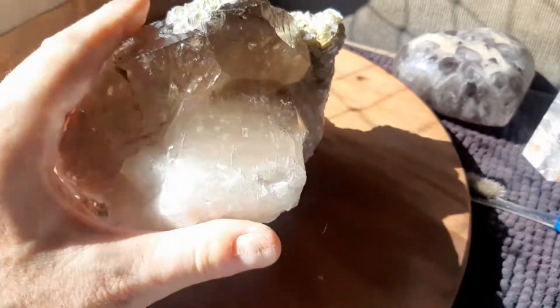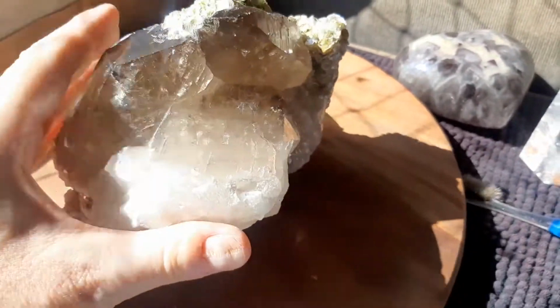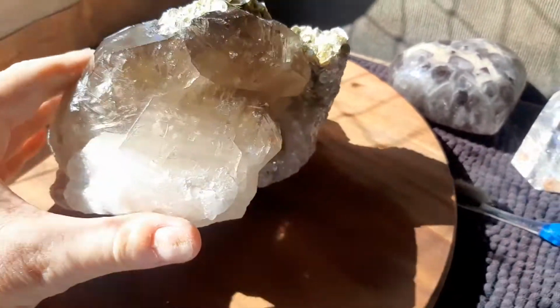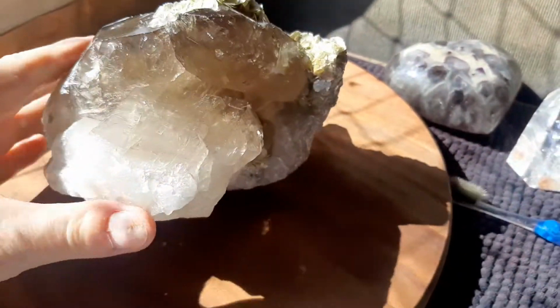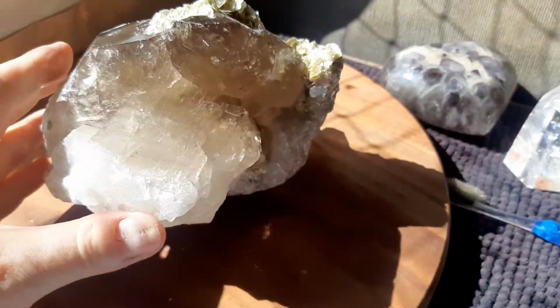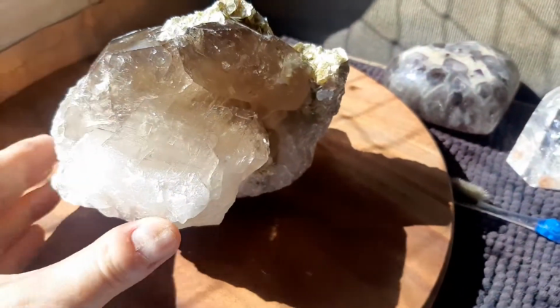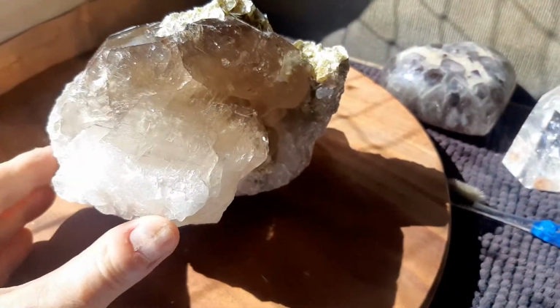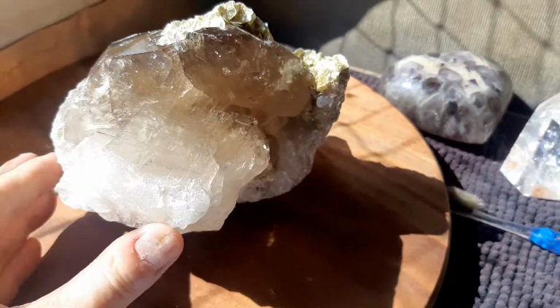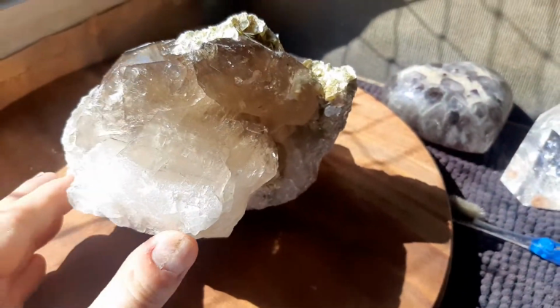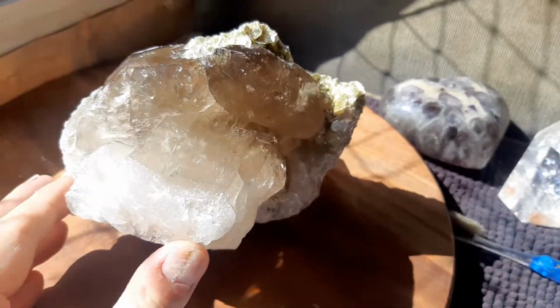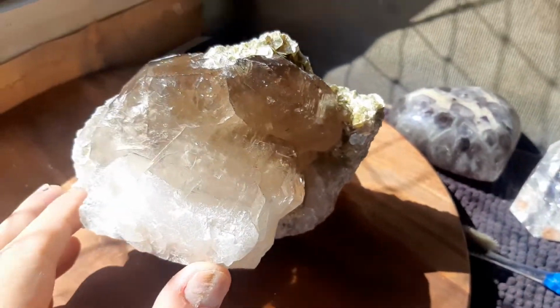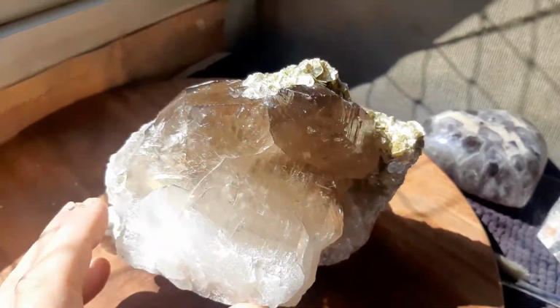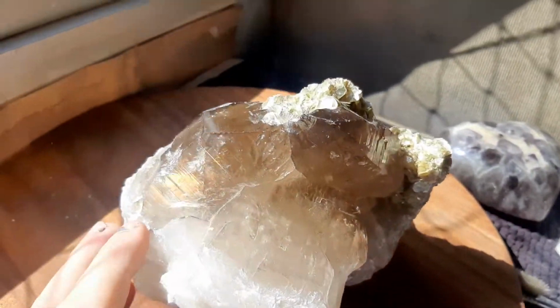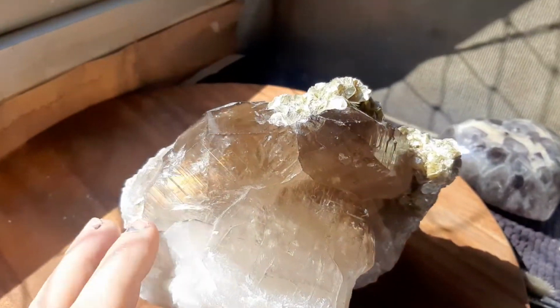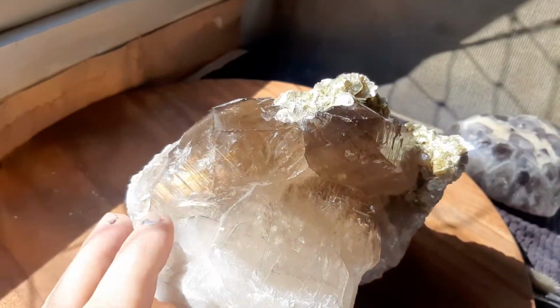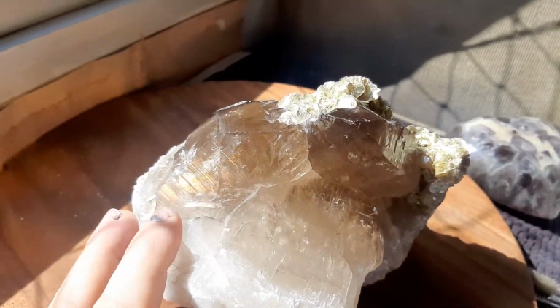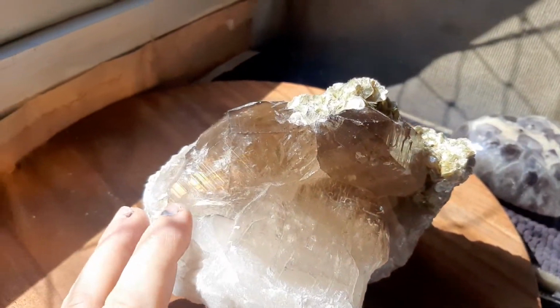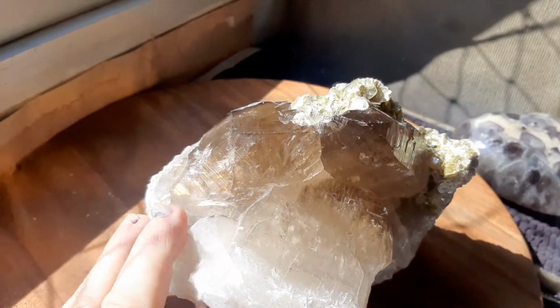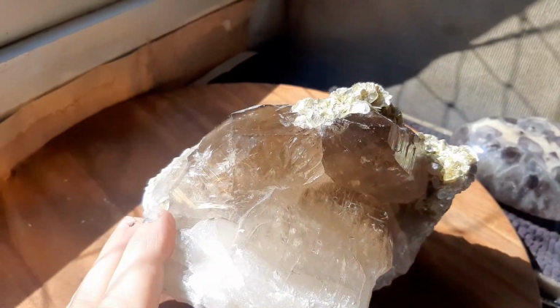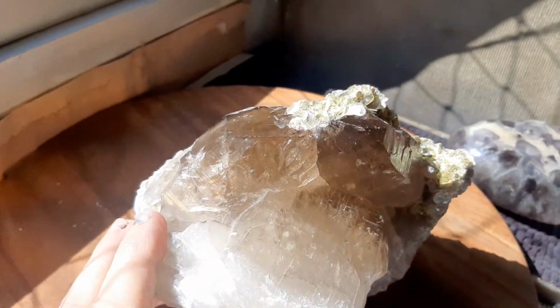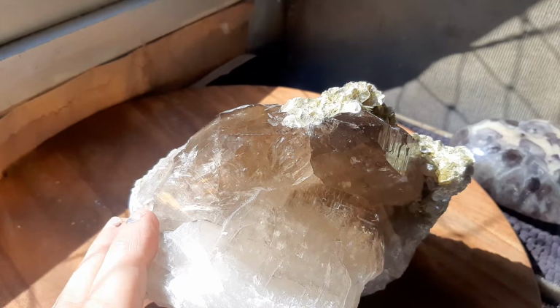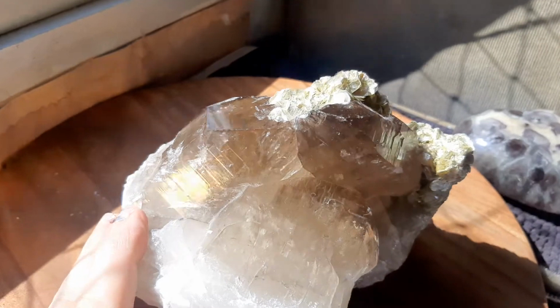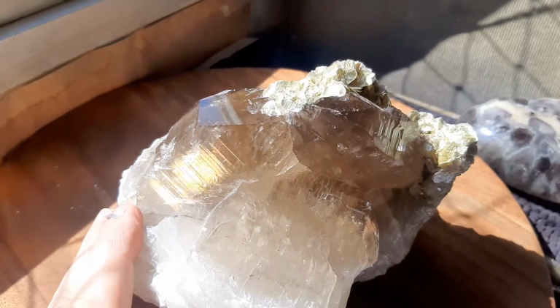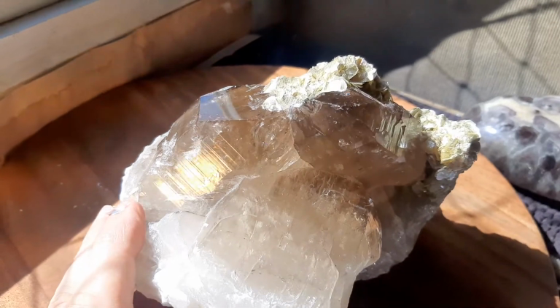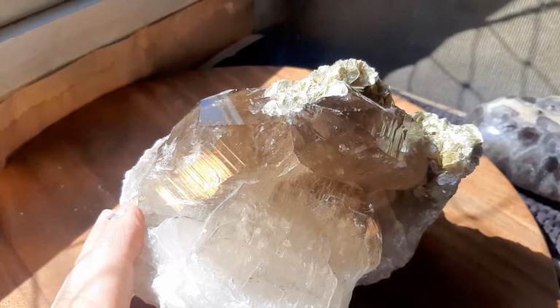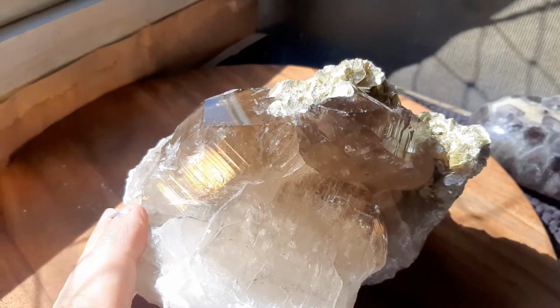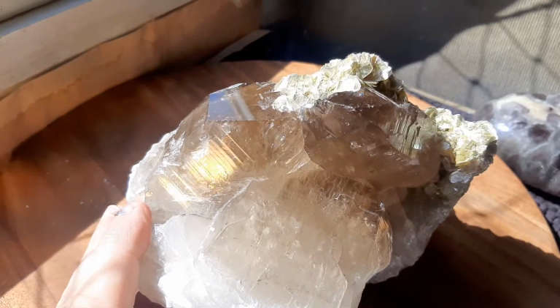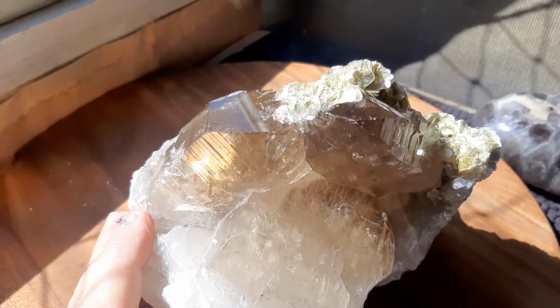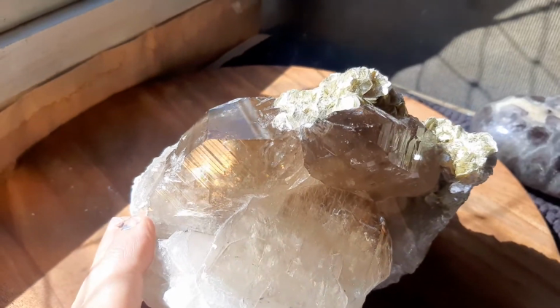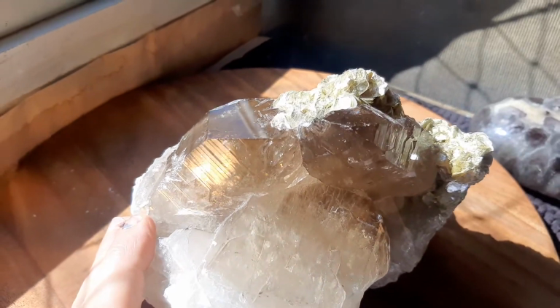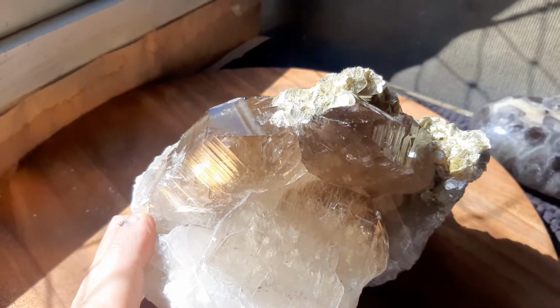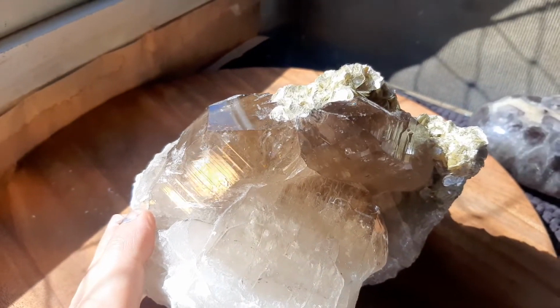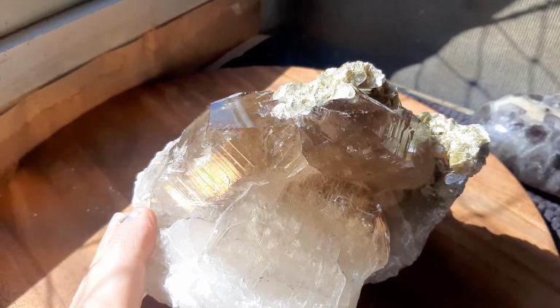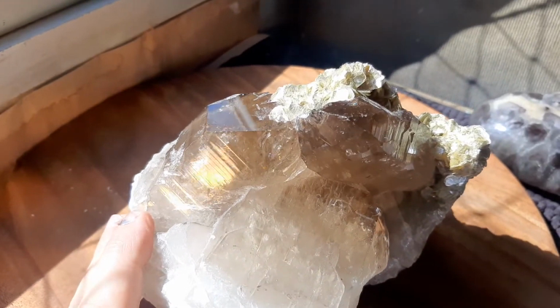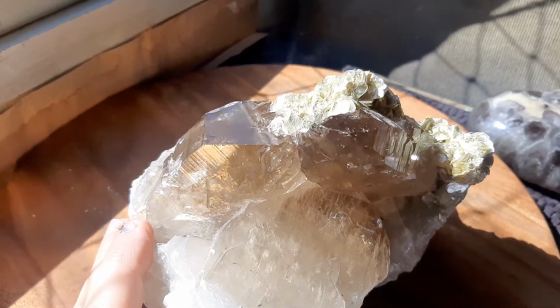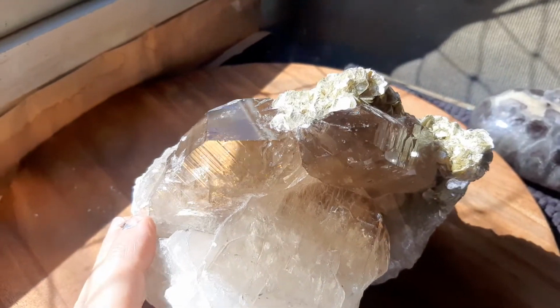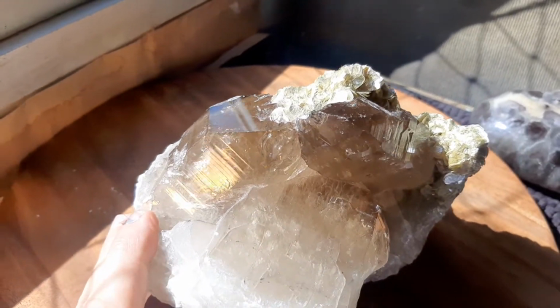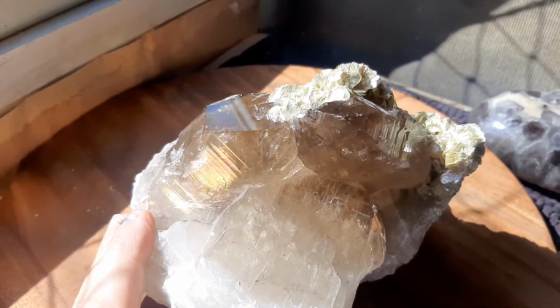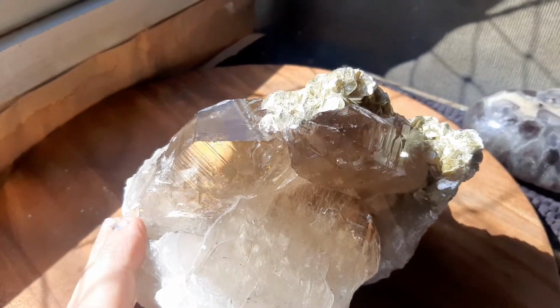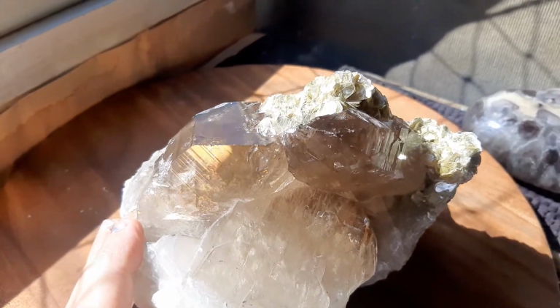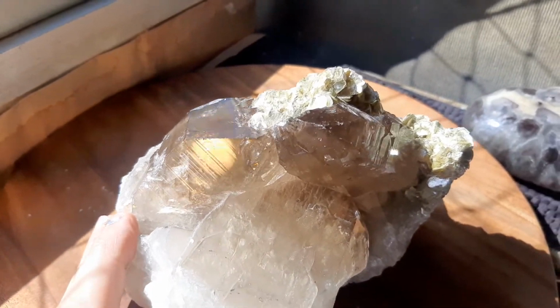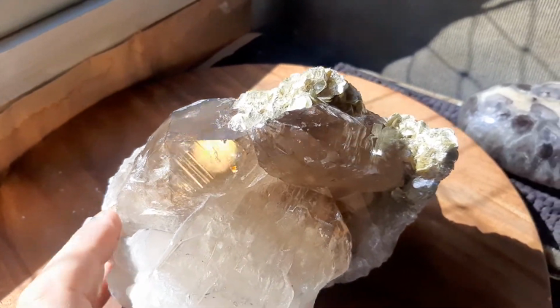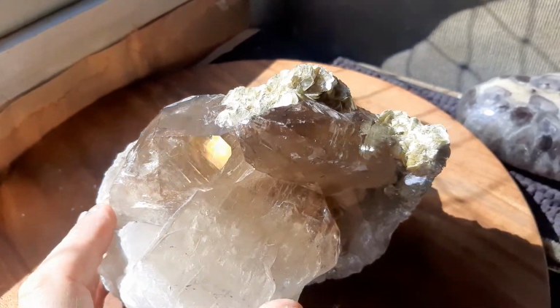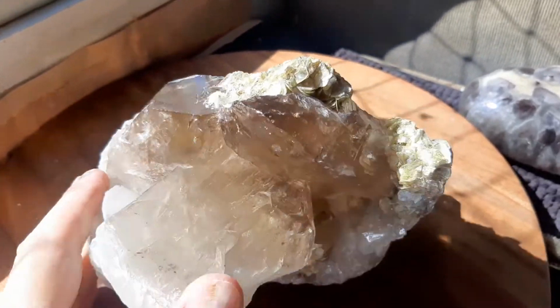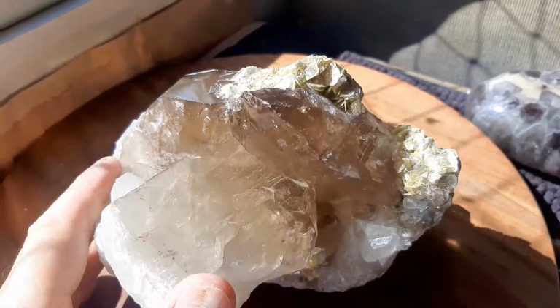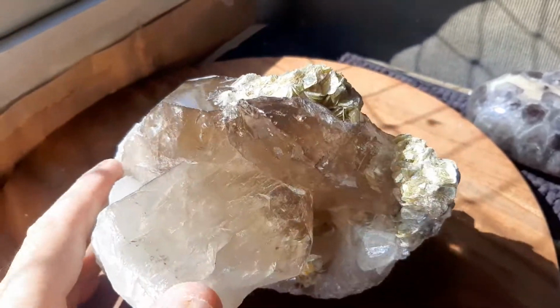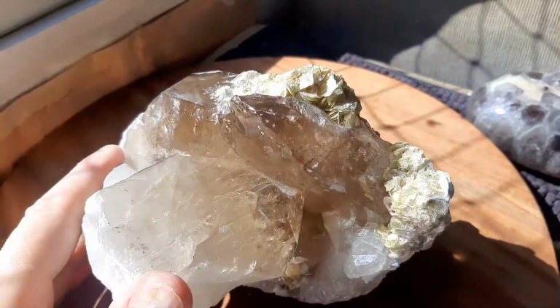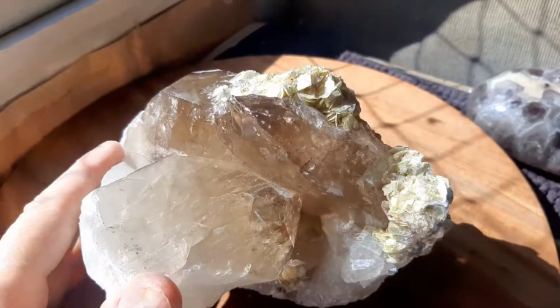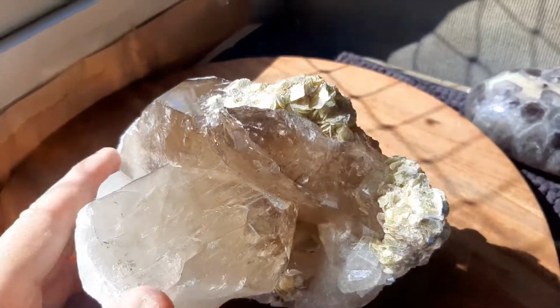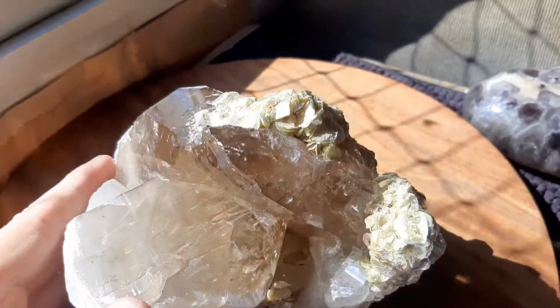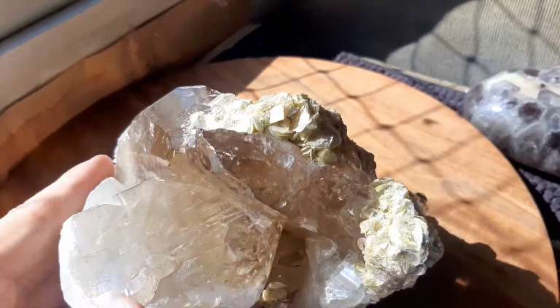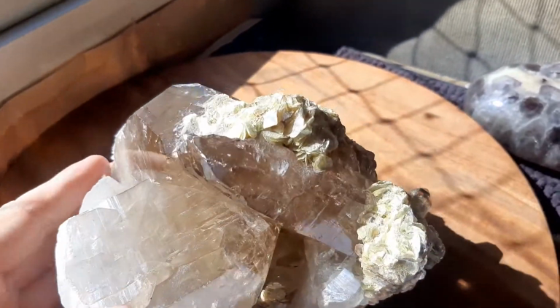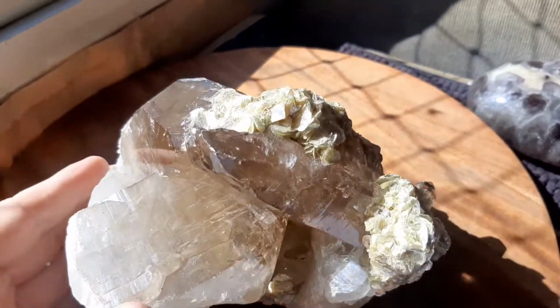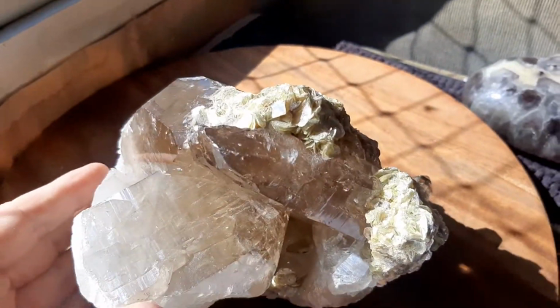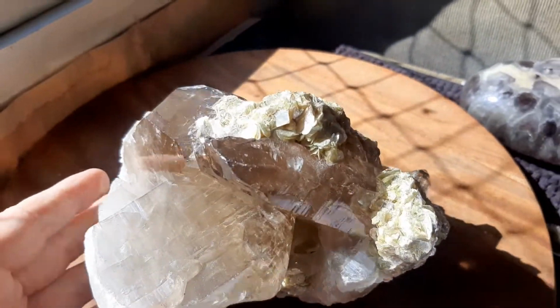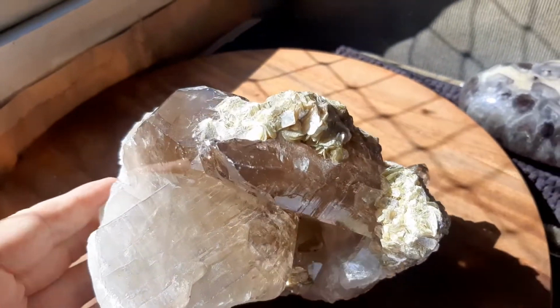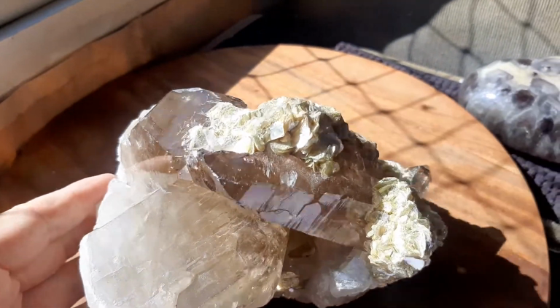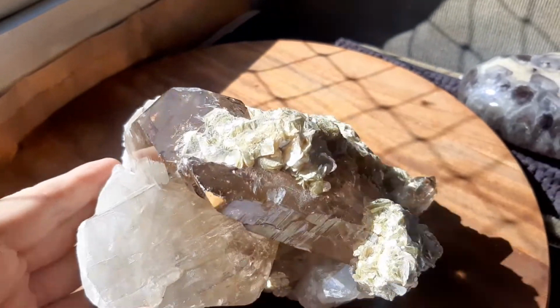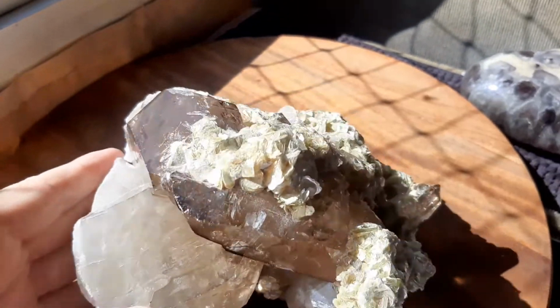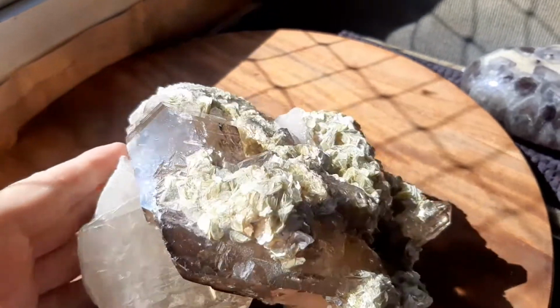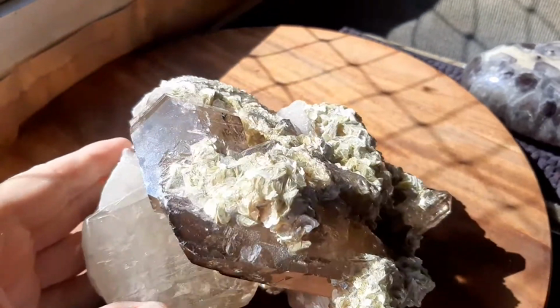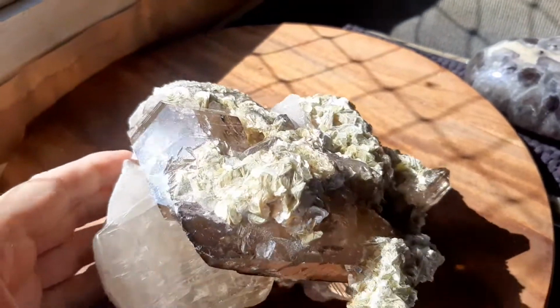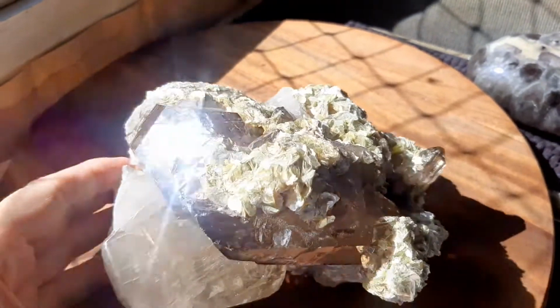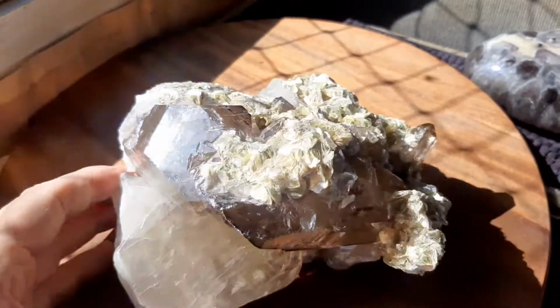Can you see the Lemurian lines here? They're tricky business getting these lines in.